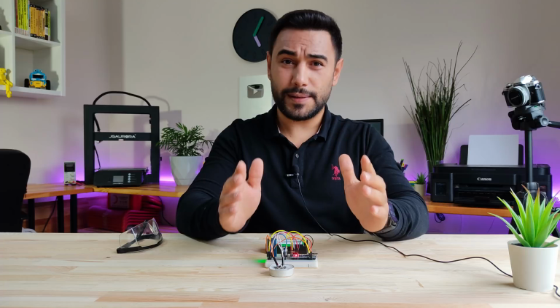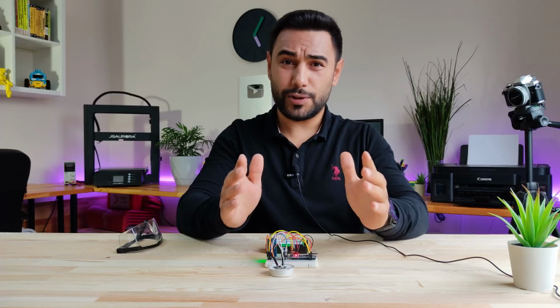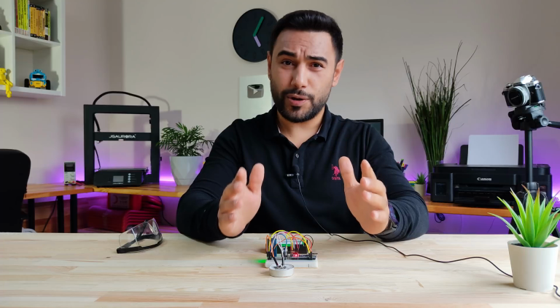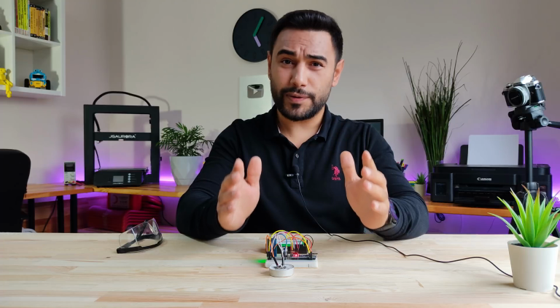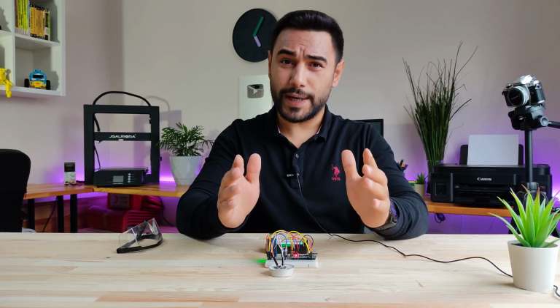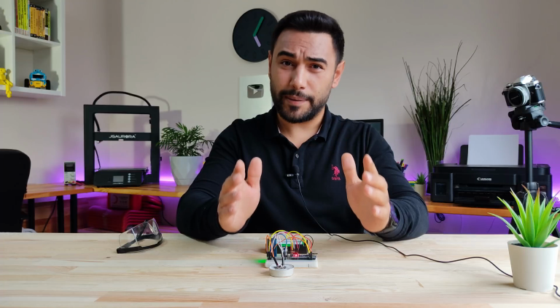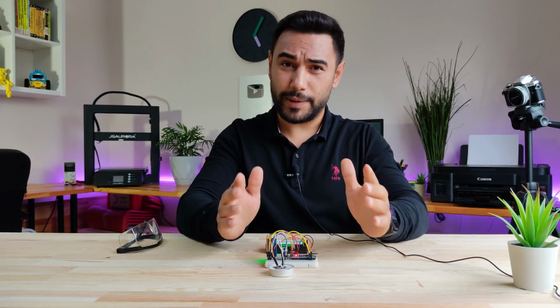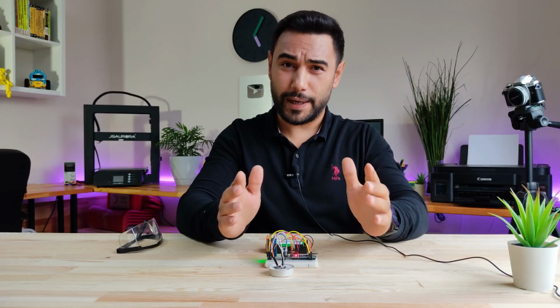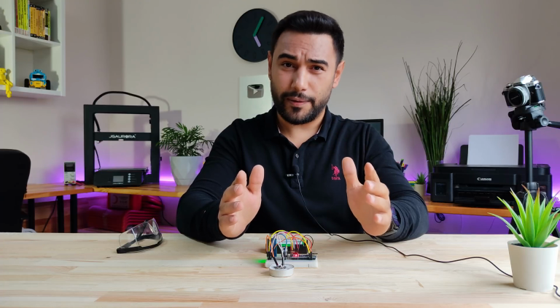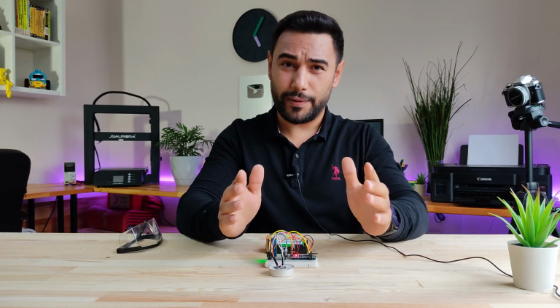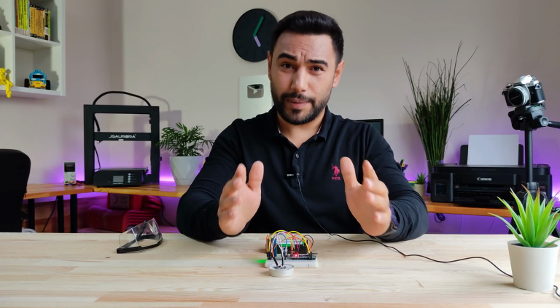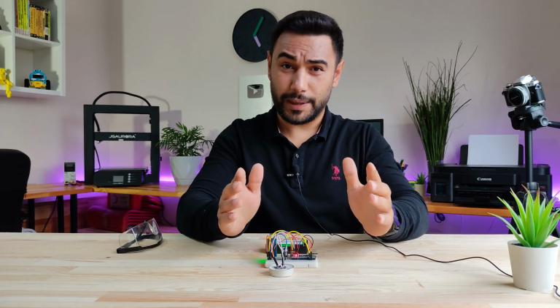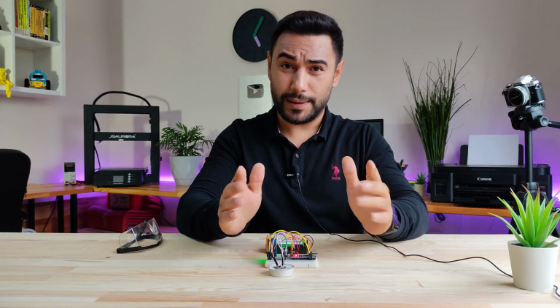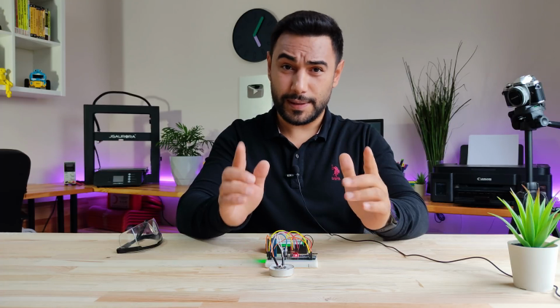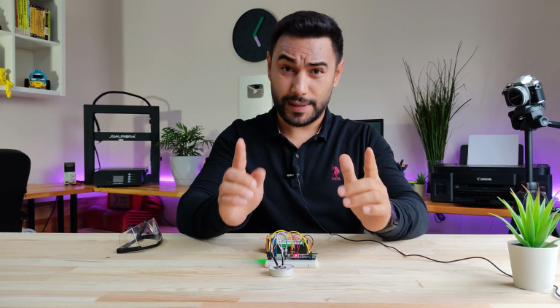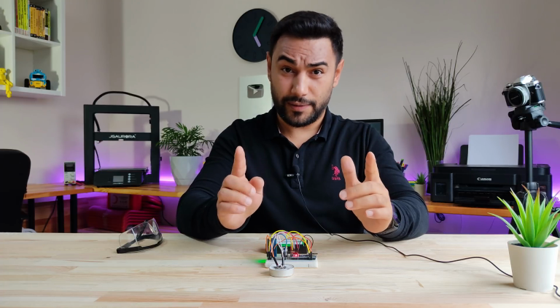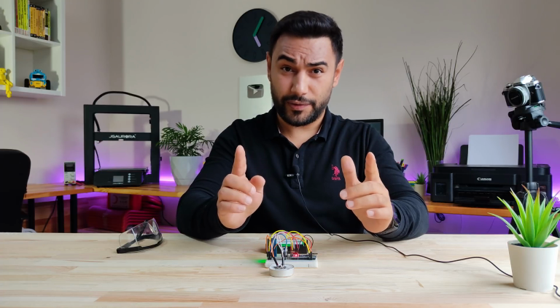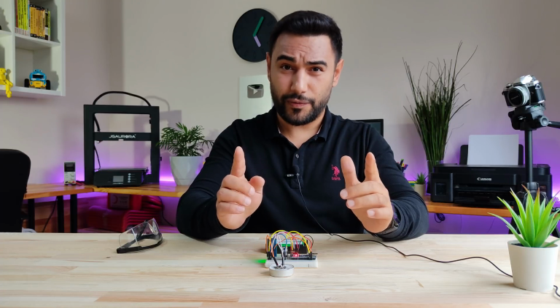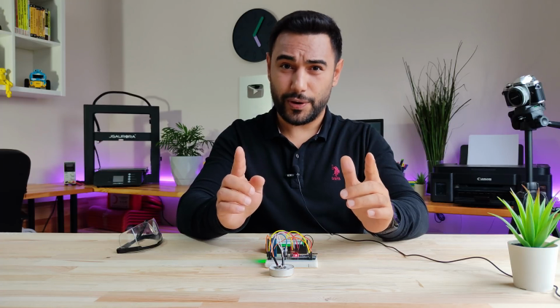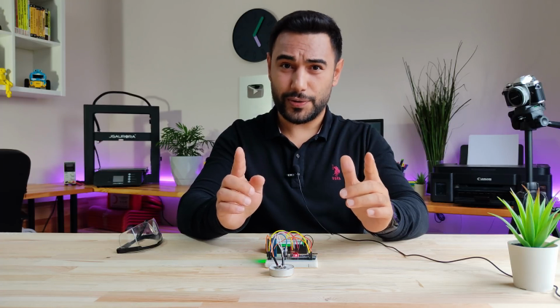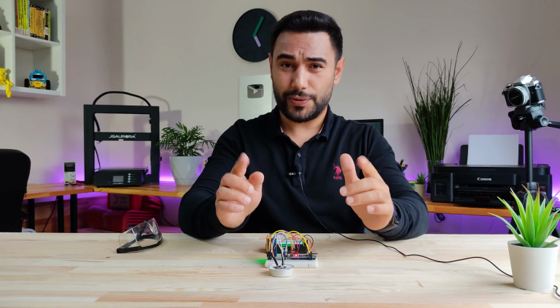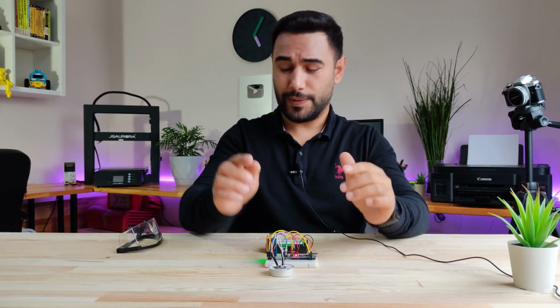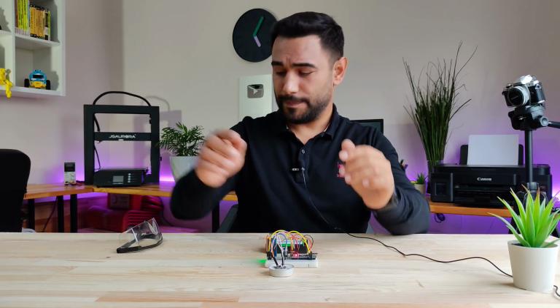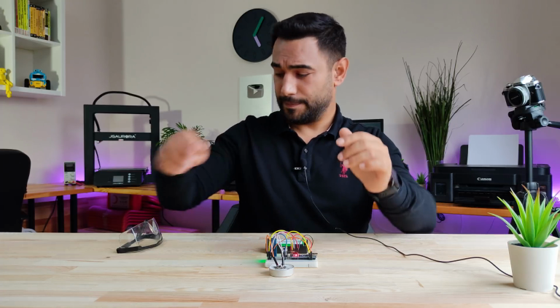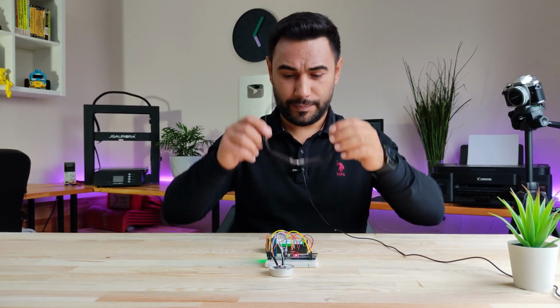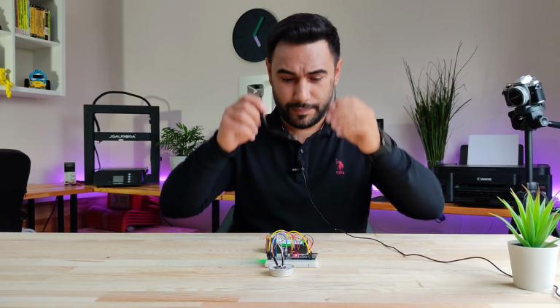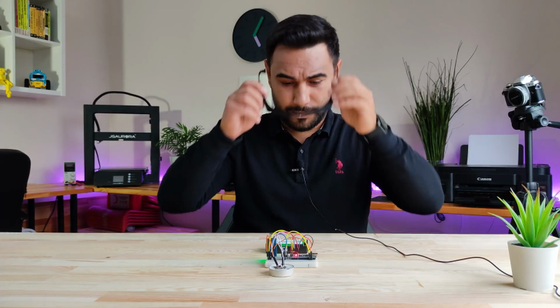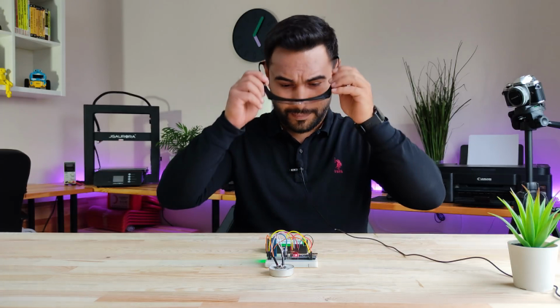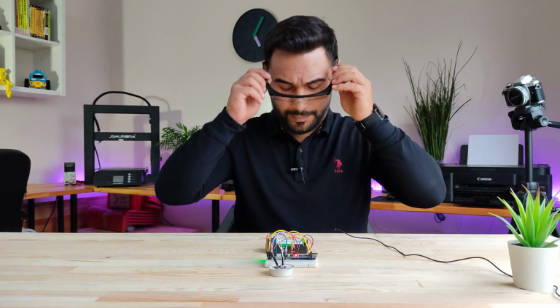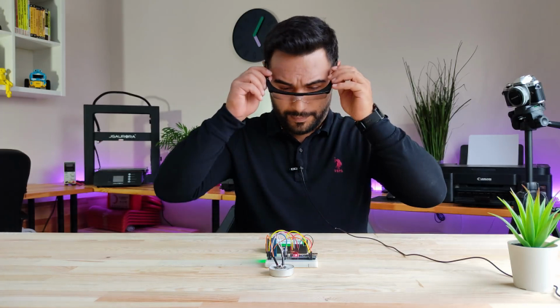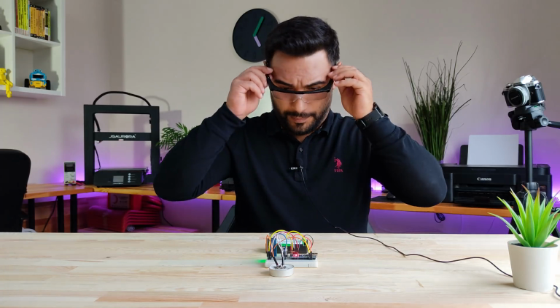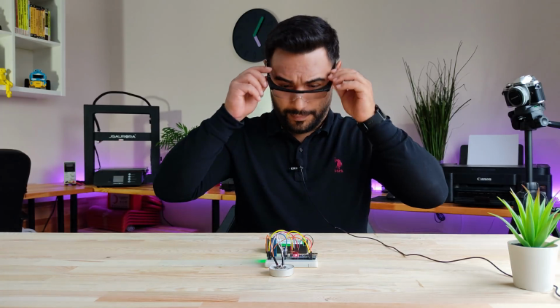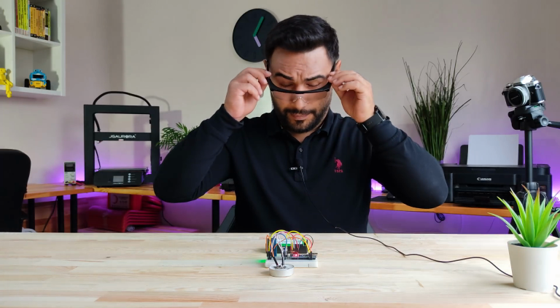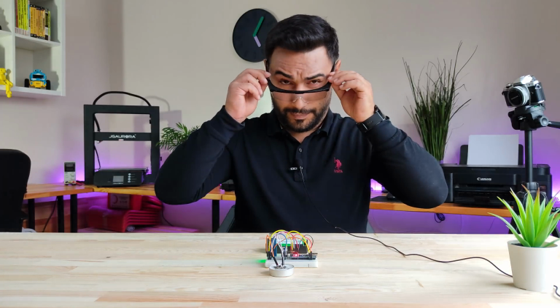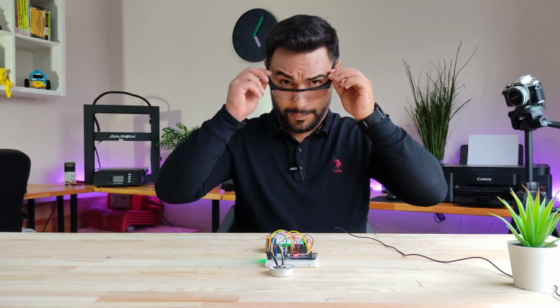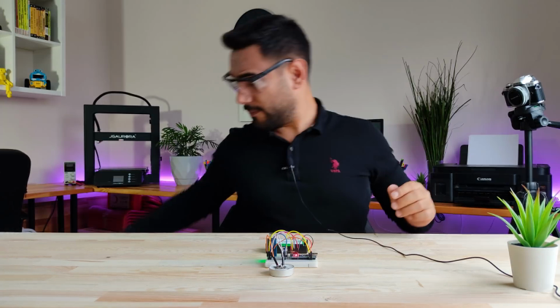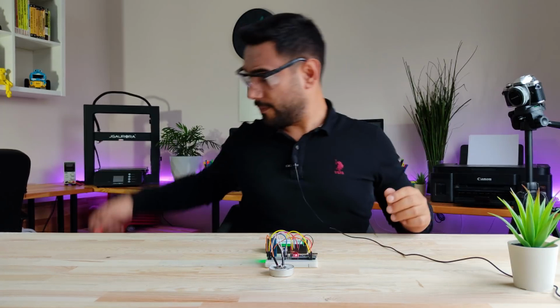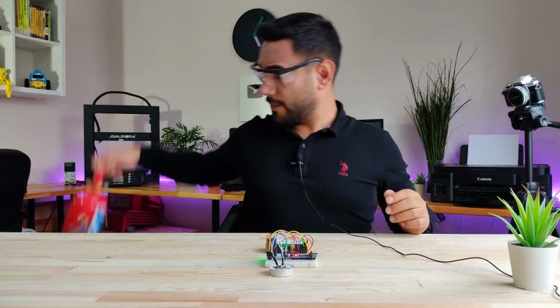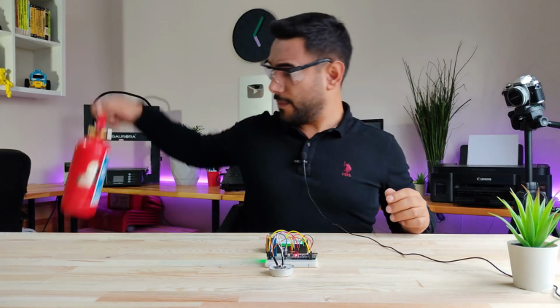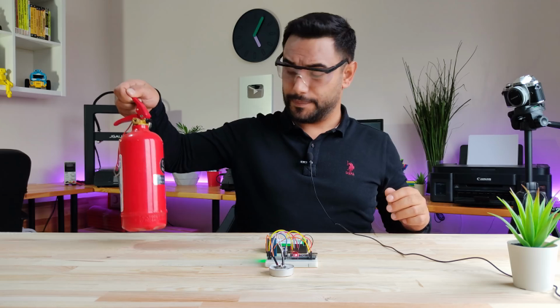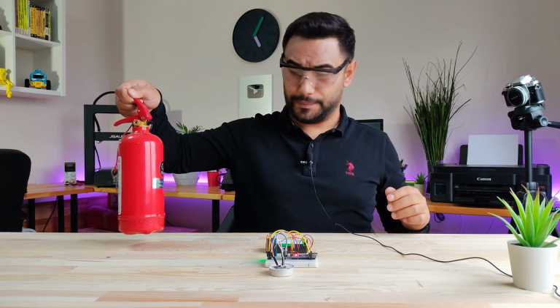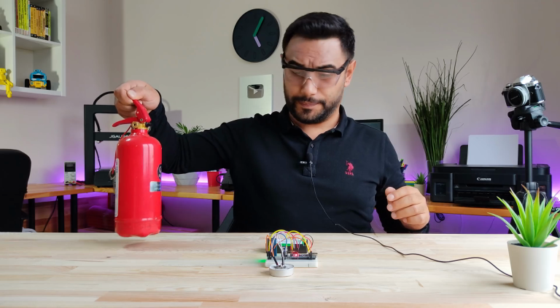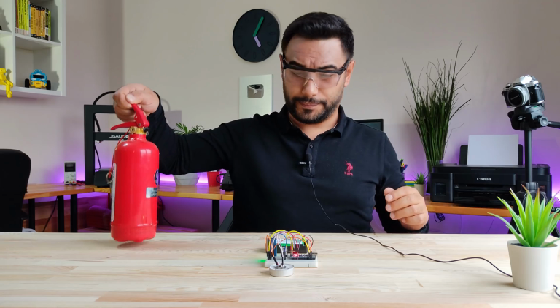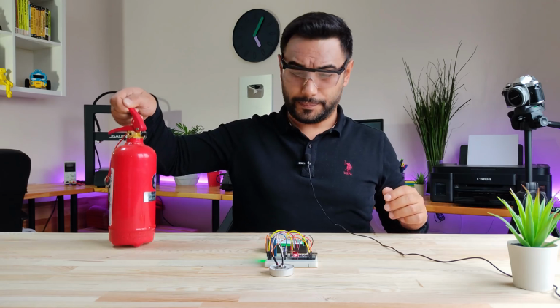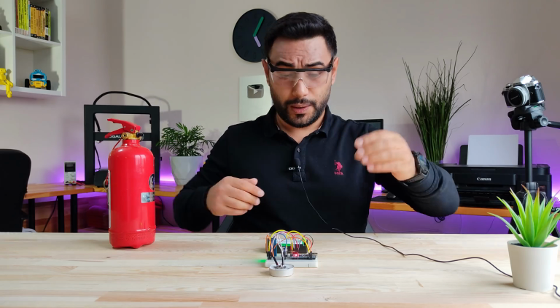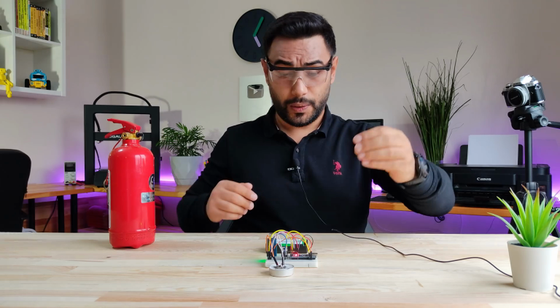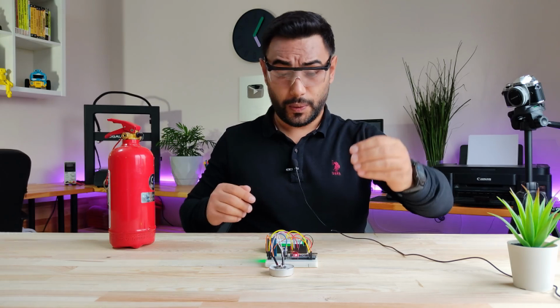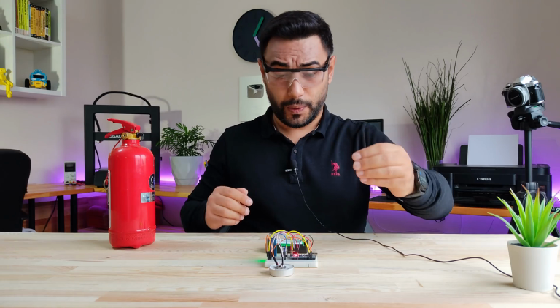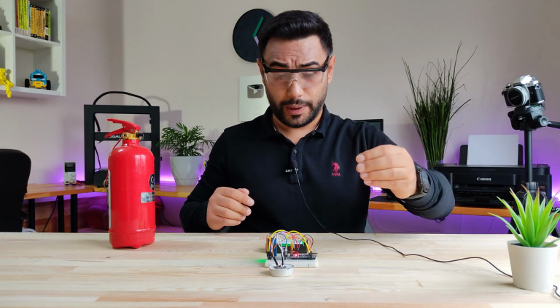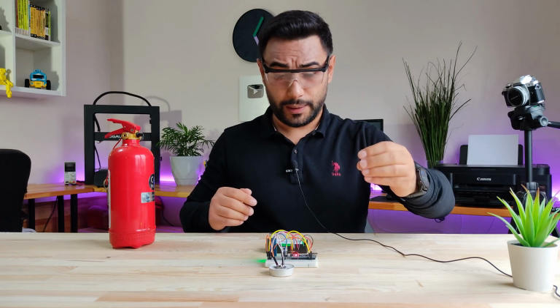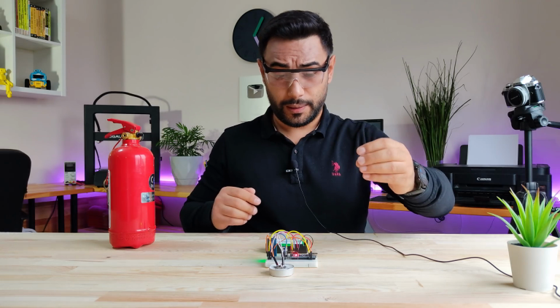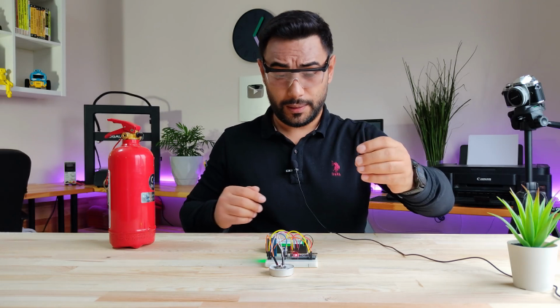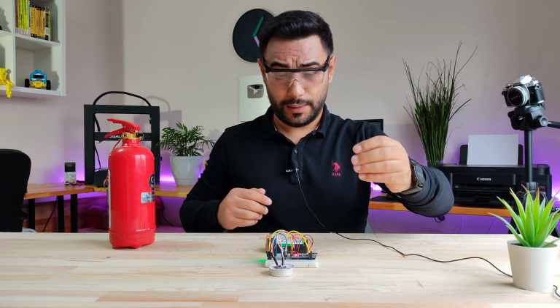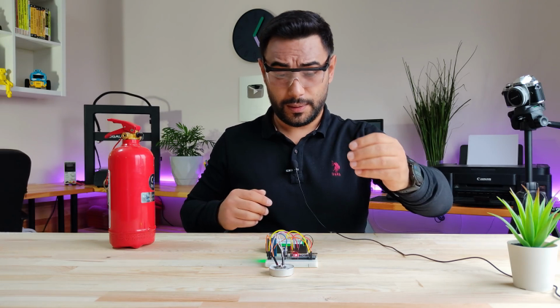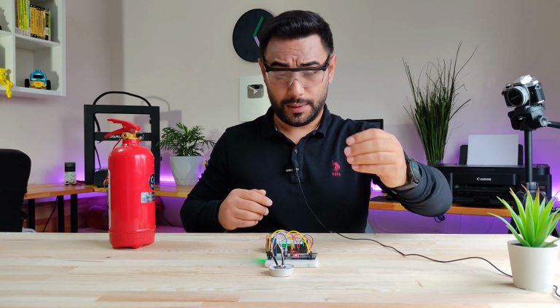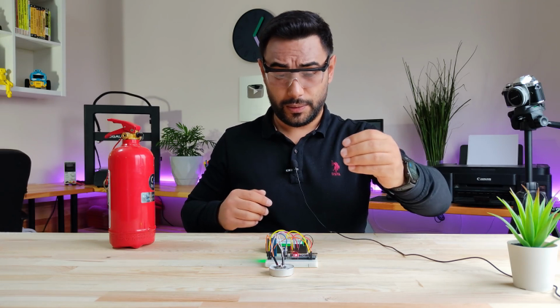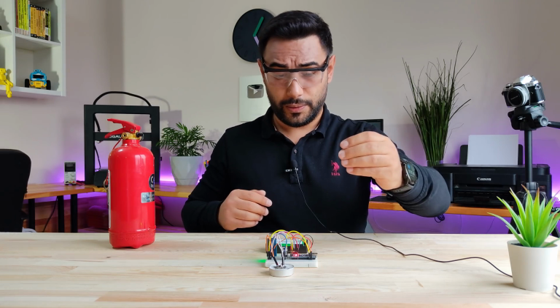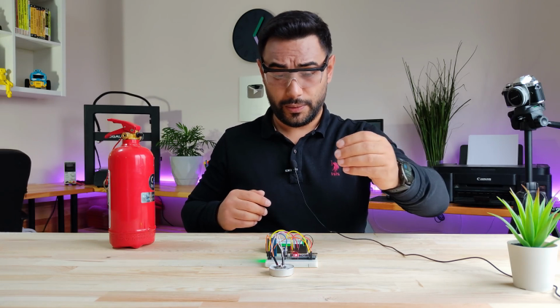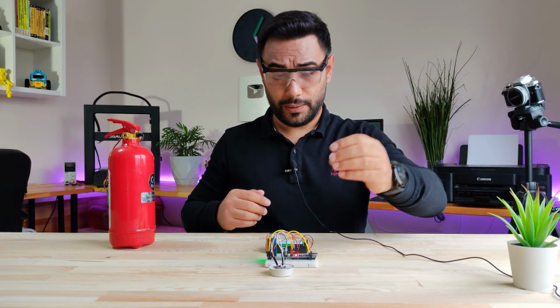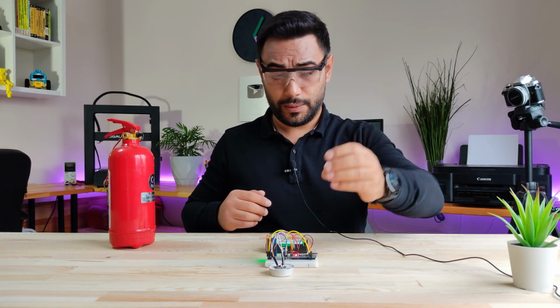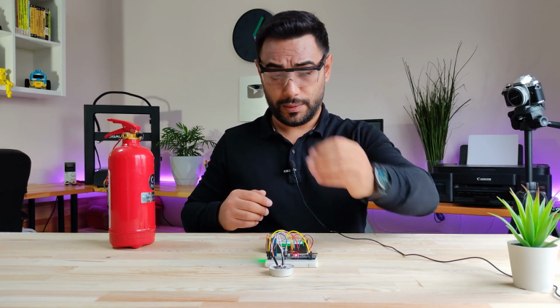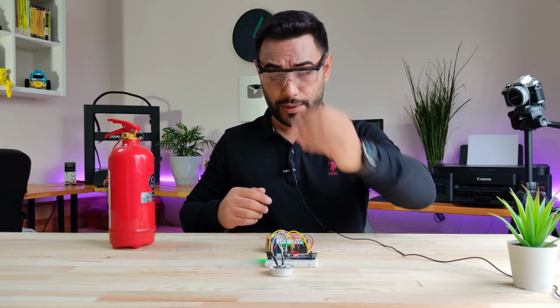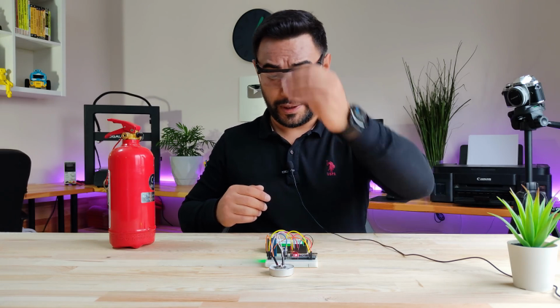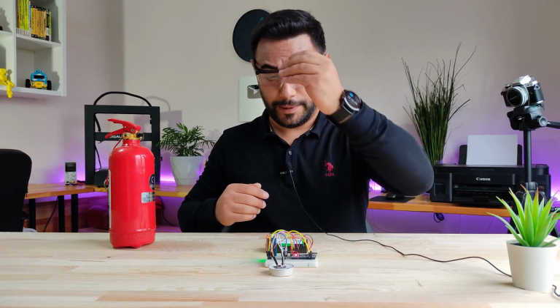It's showtime now, but safety first. One, two, three.